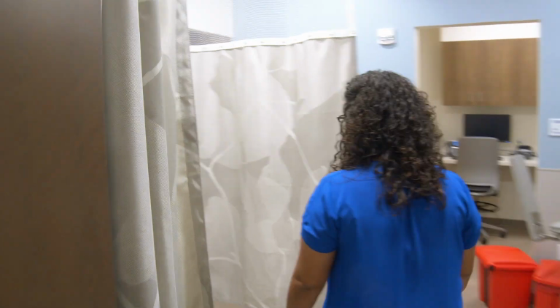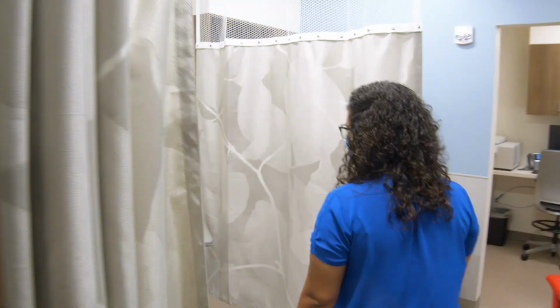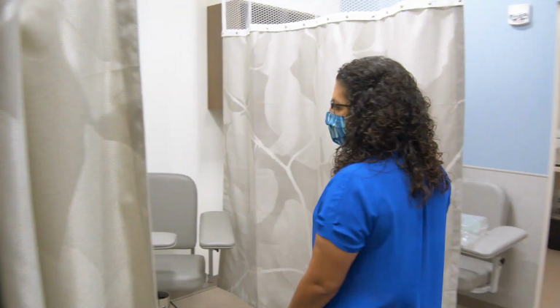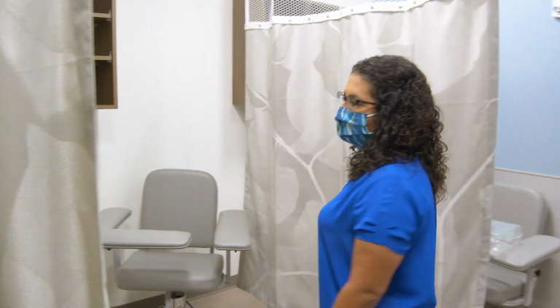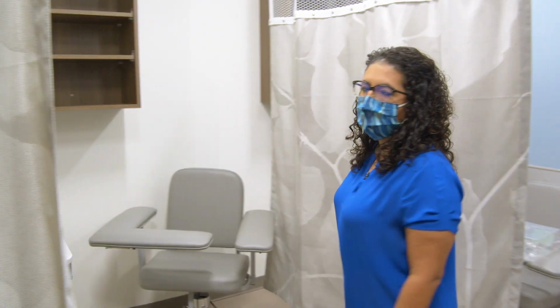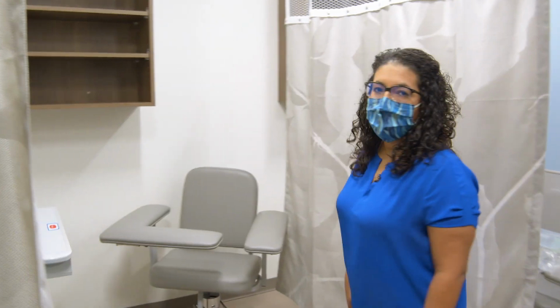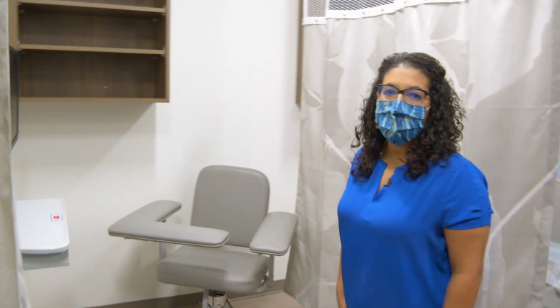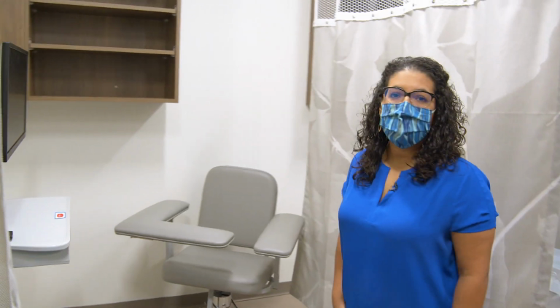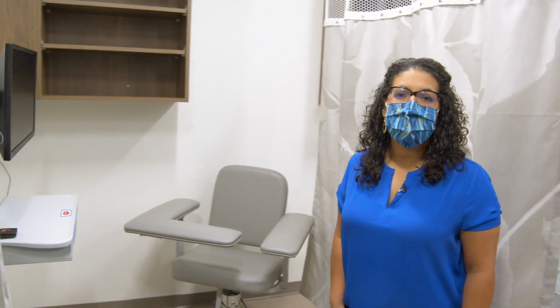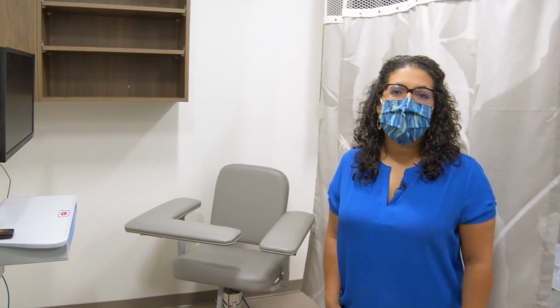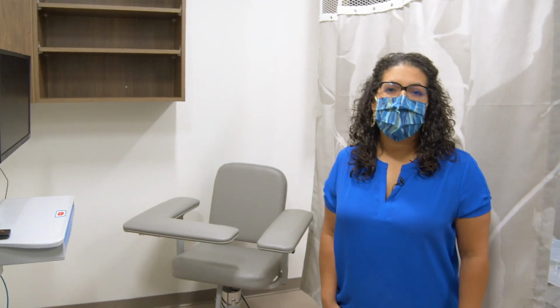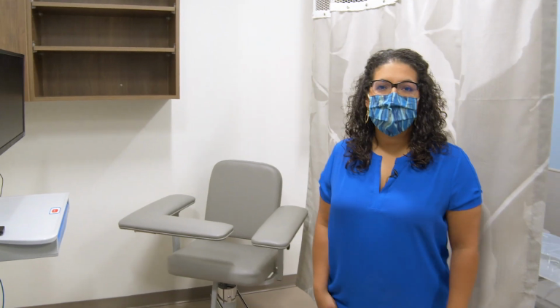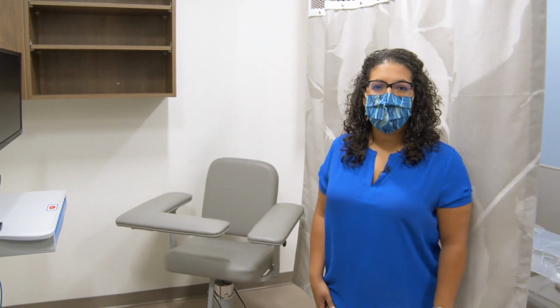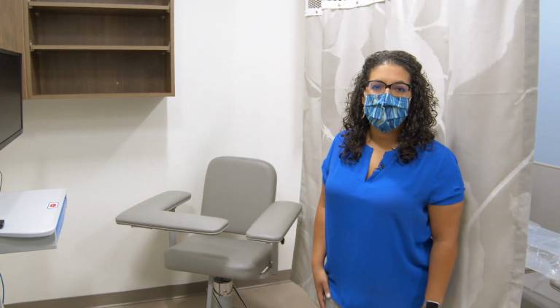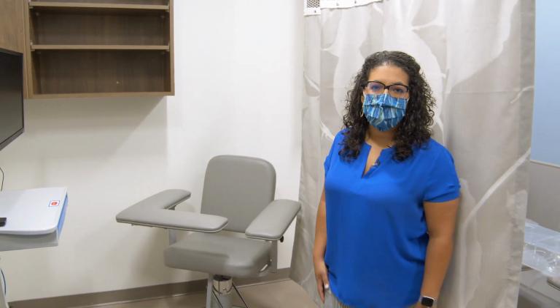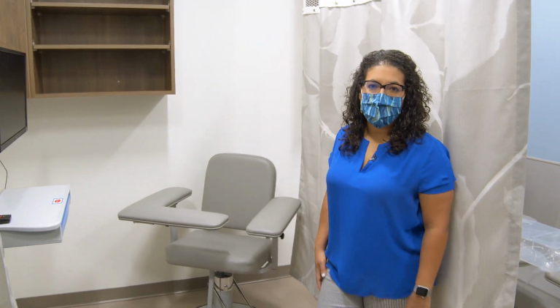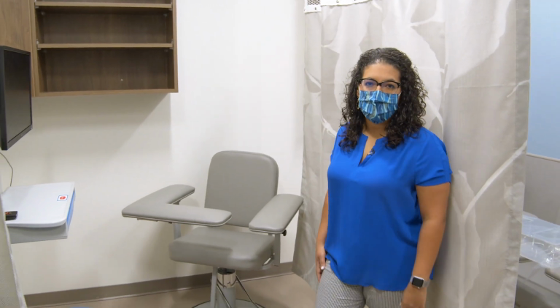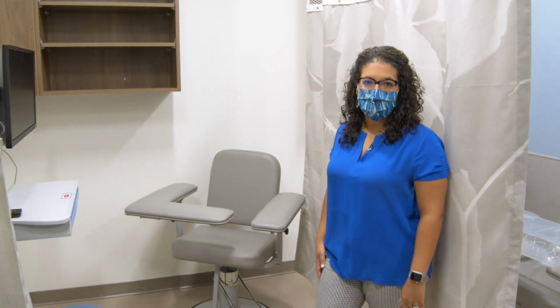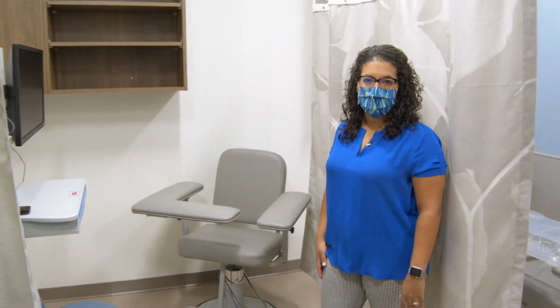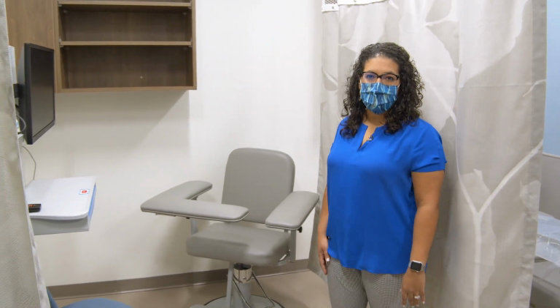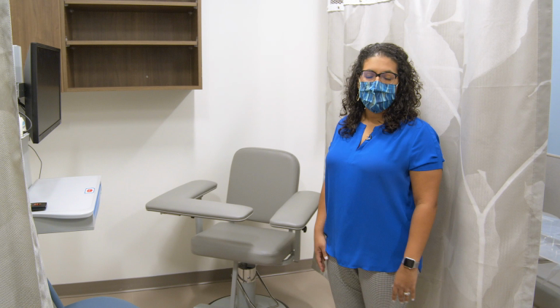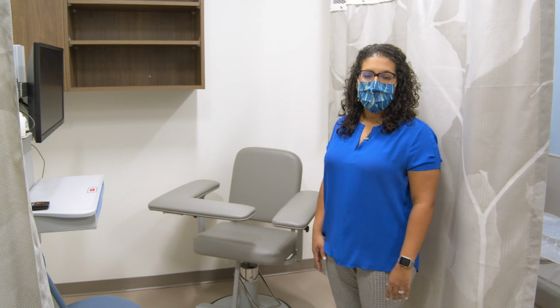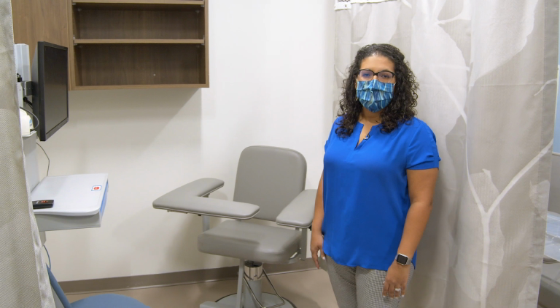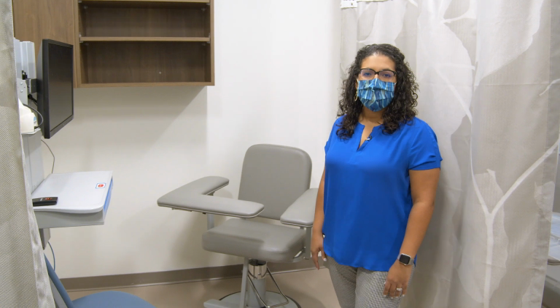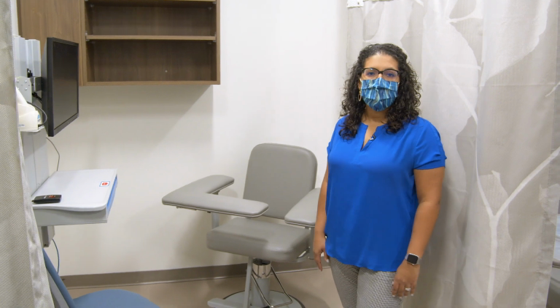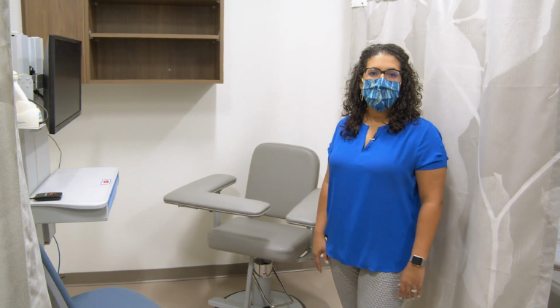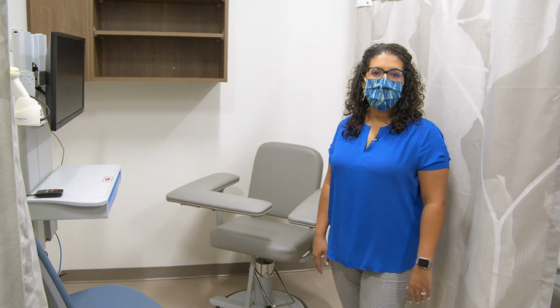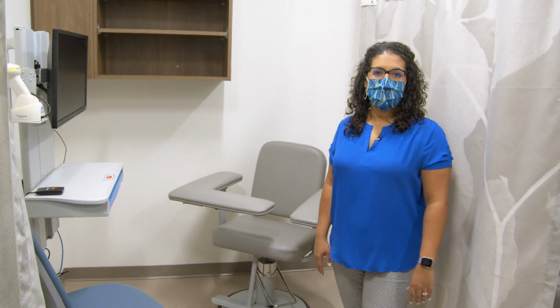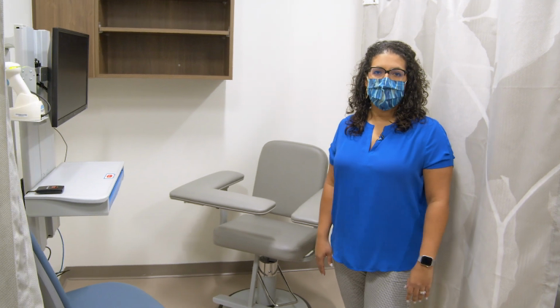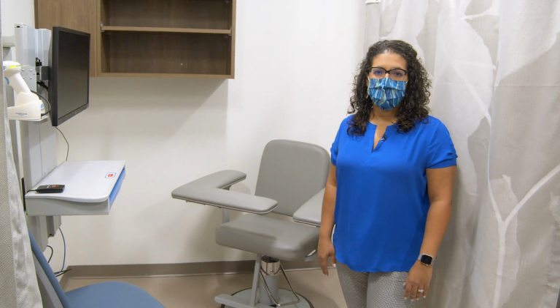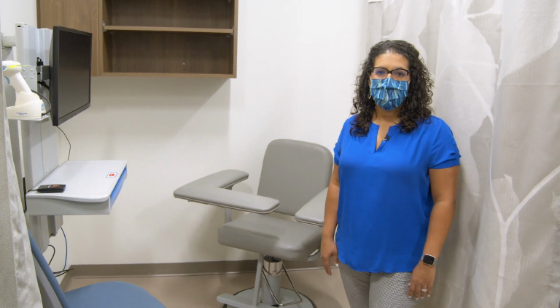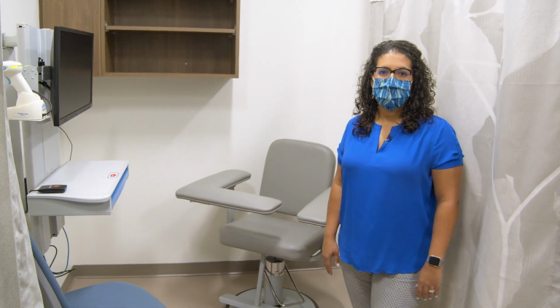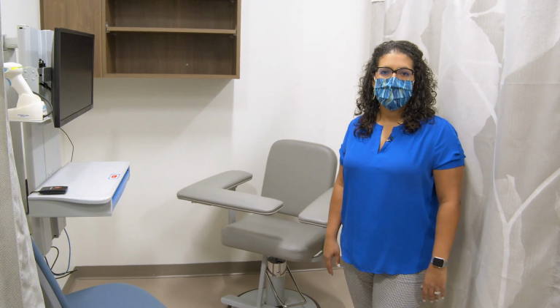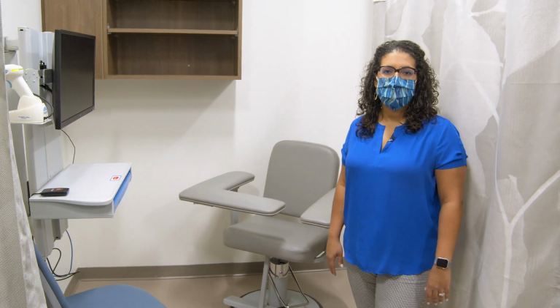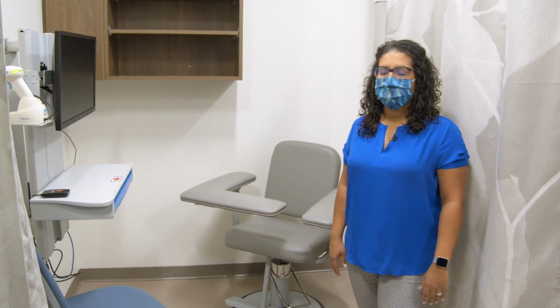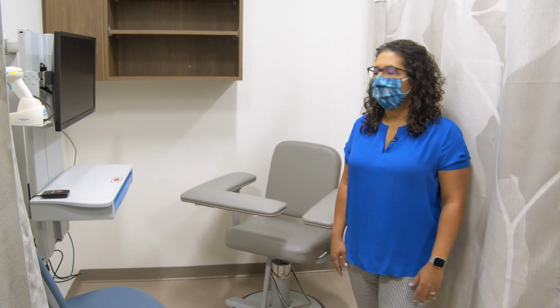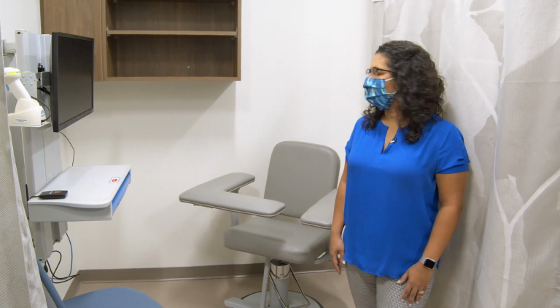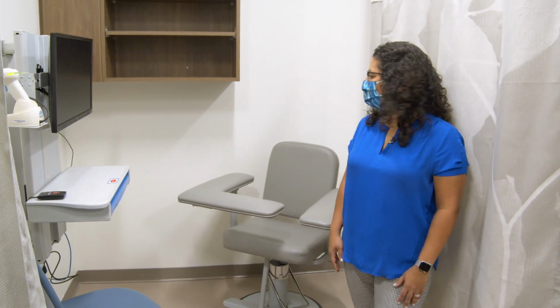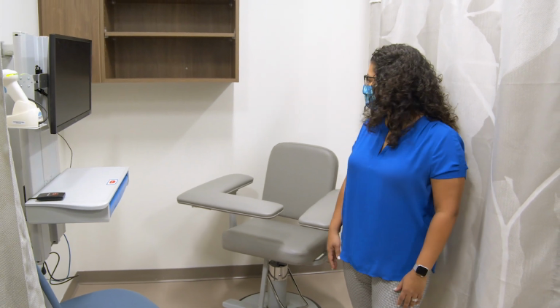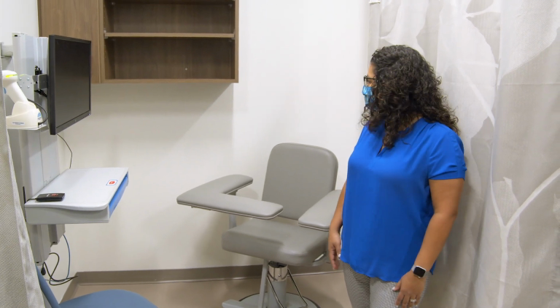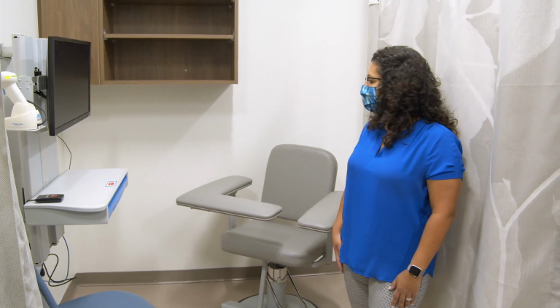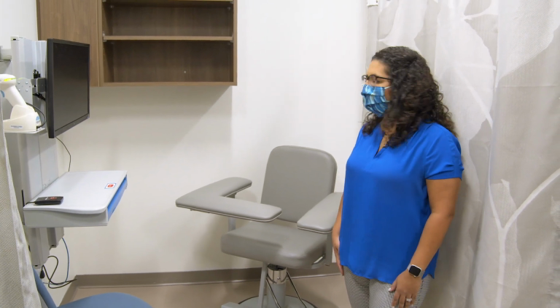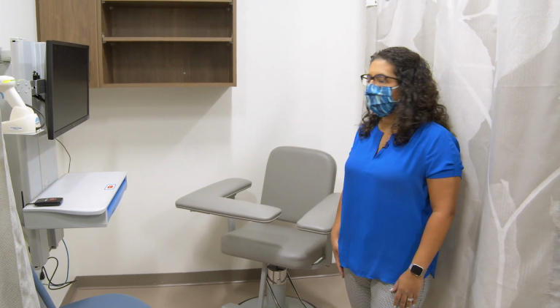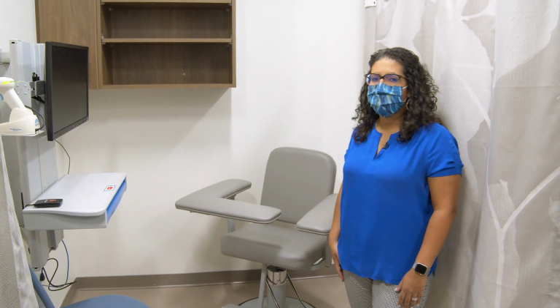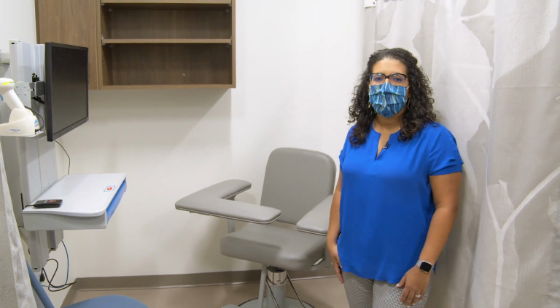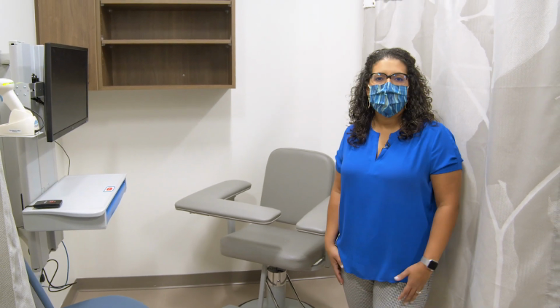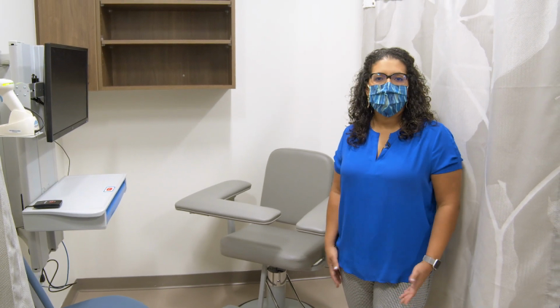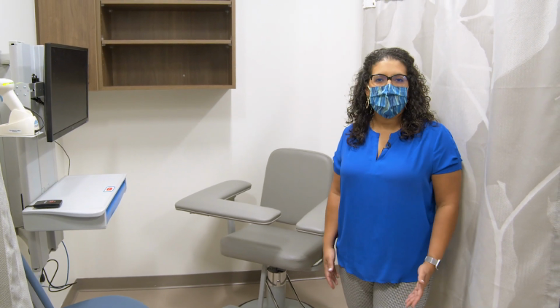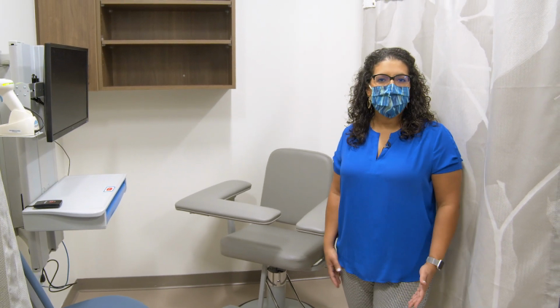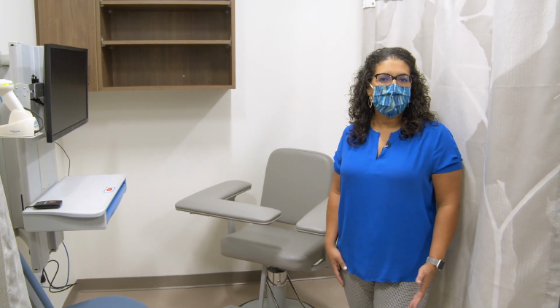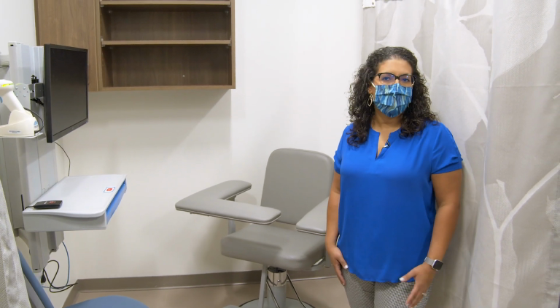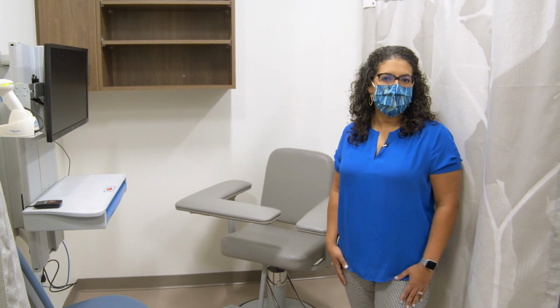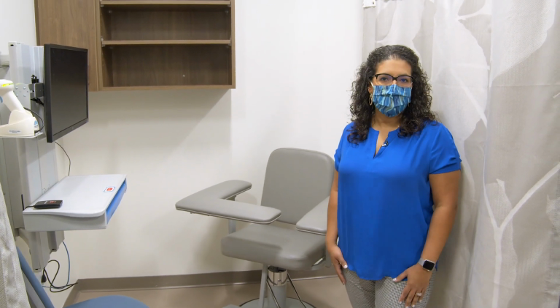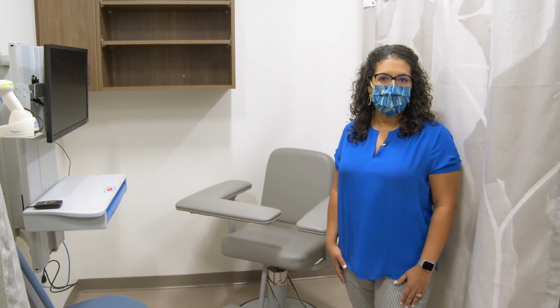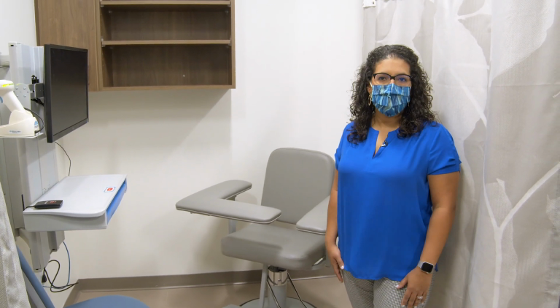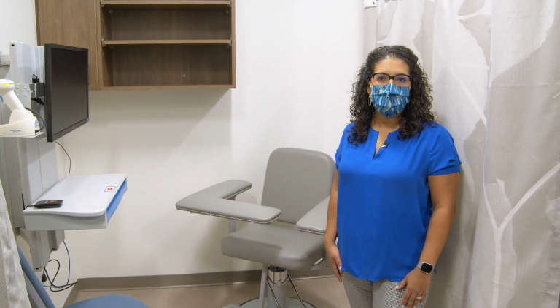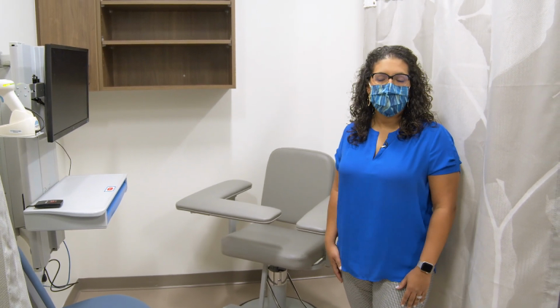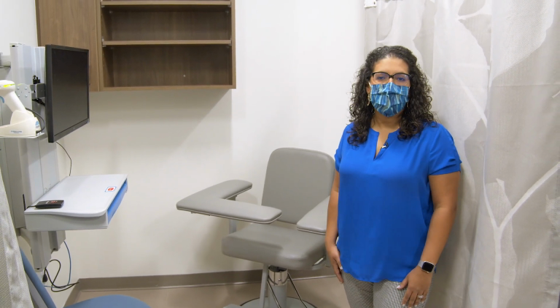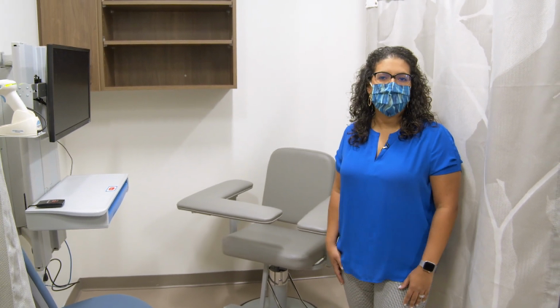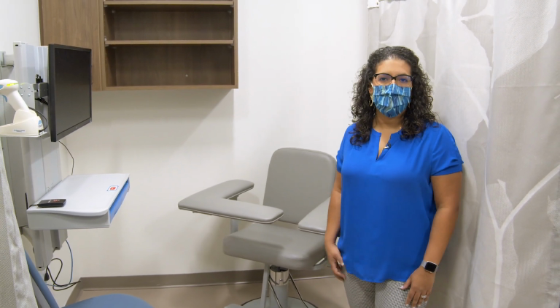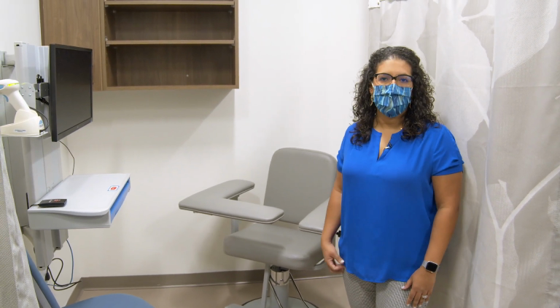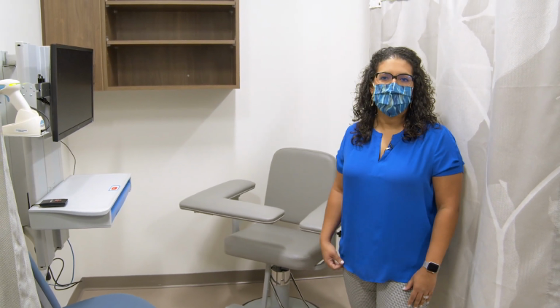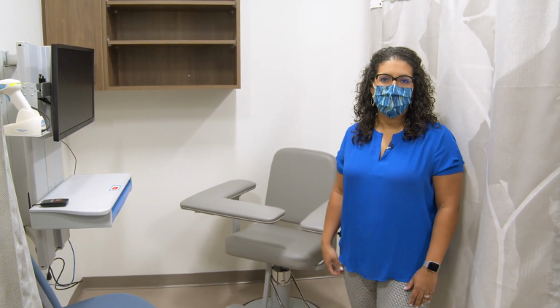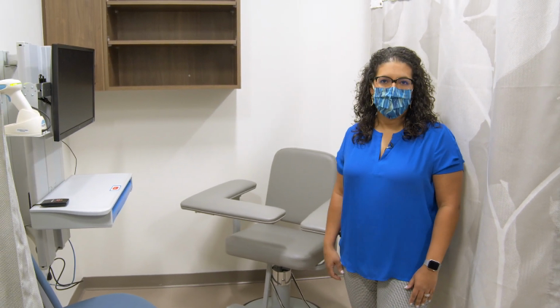We are now in the blood draw area. The blood draw area is located steps away from the clinic as well as the infusion center.